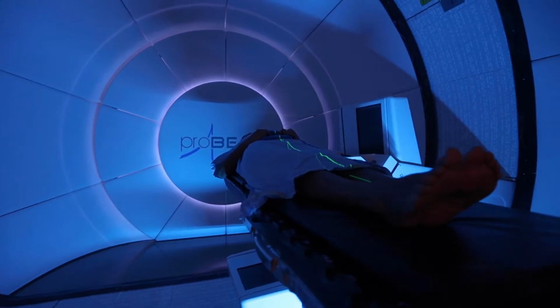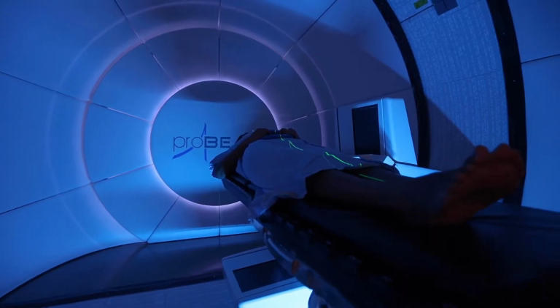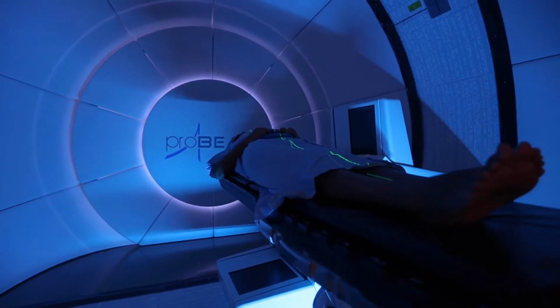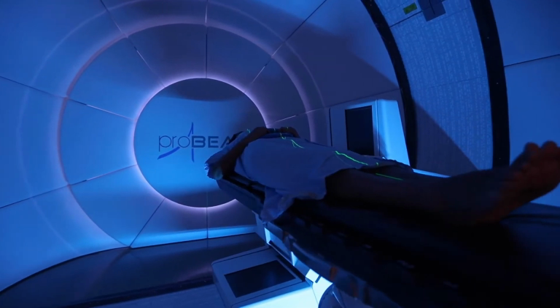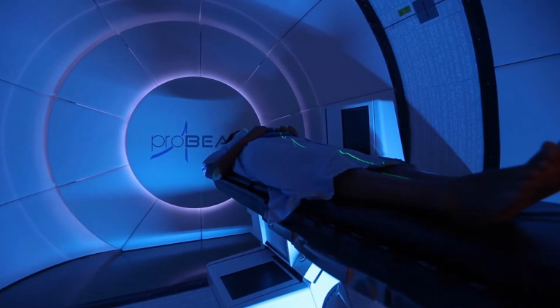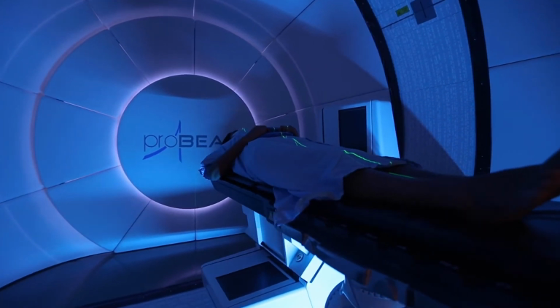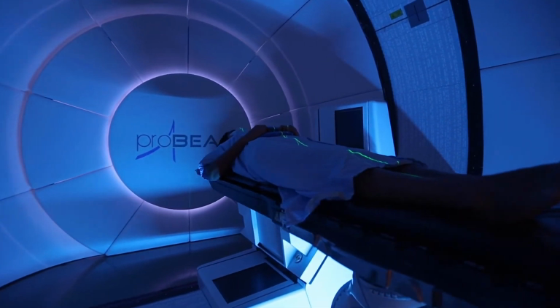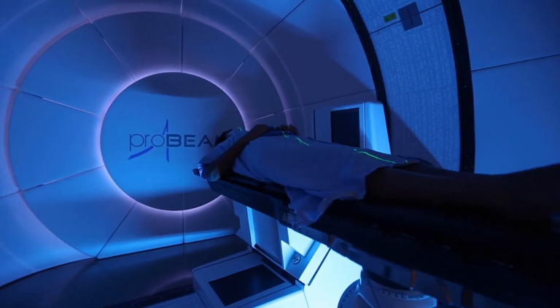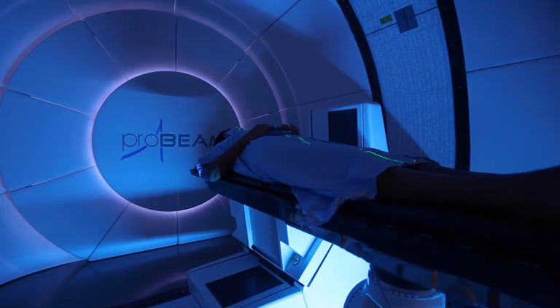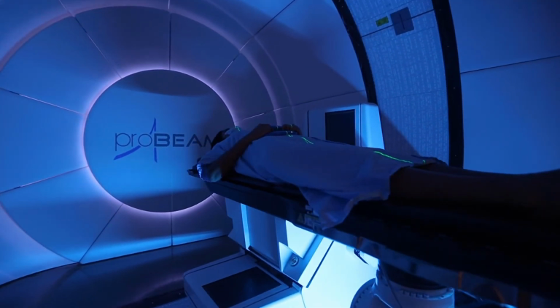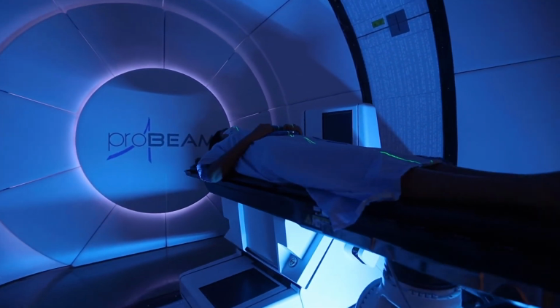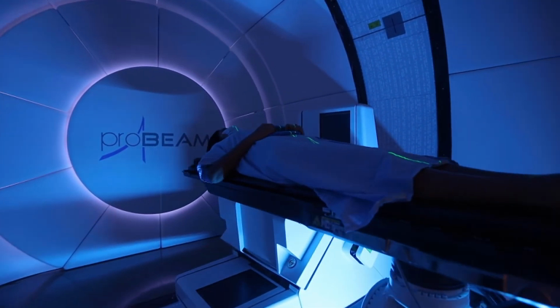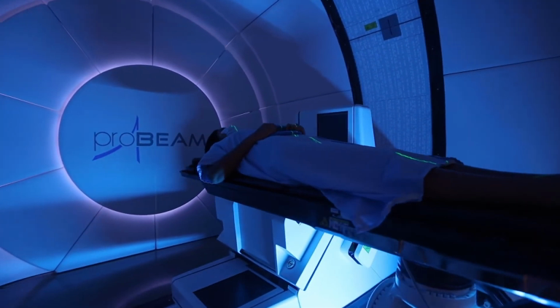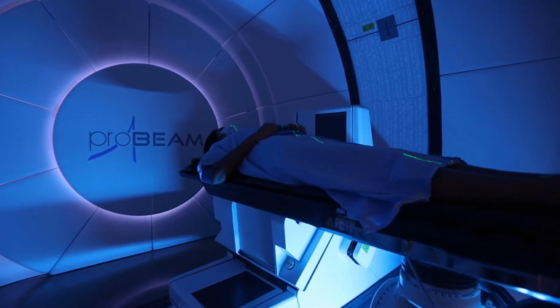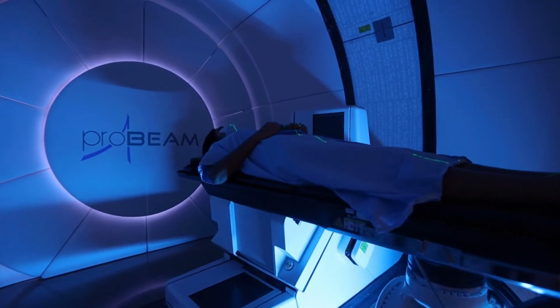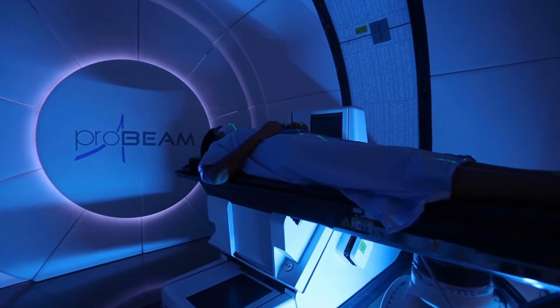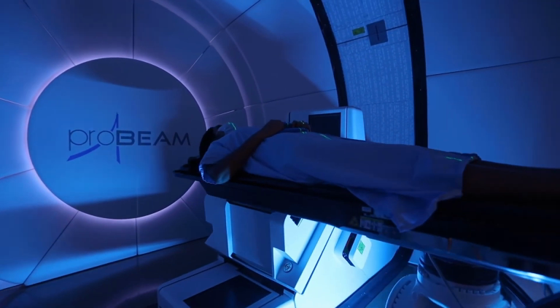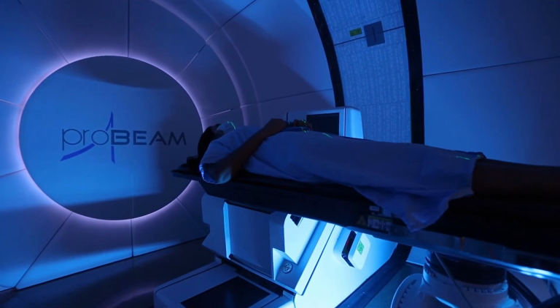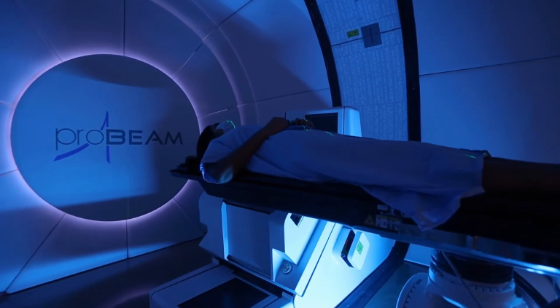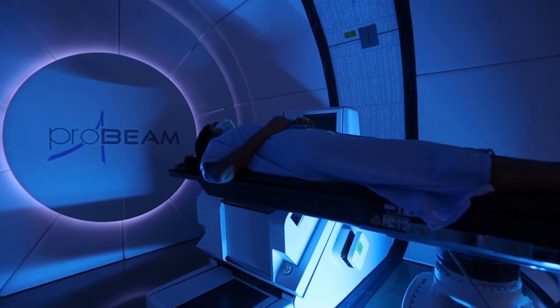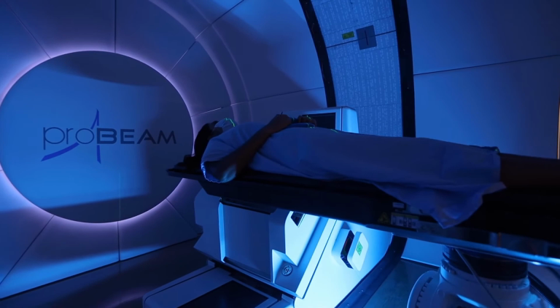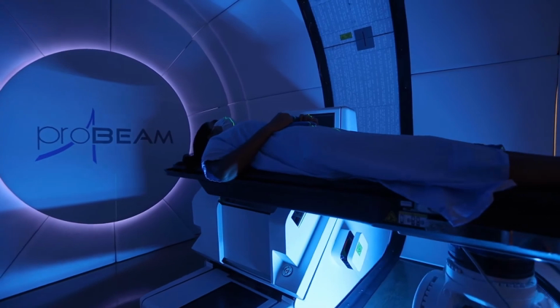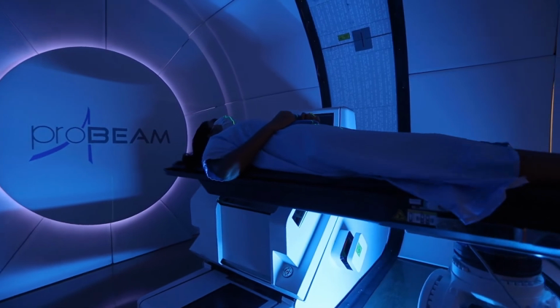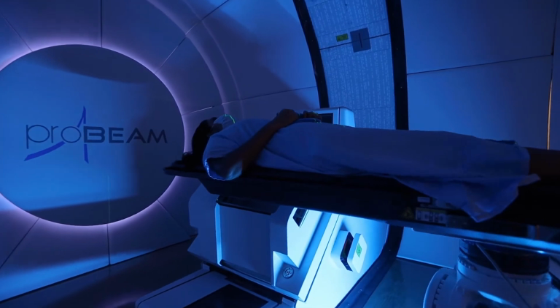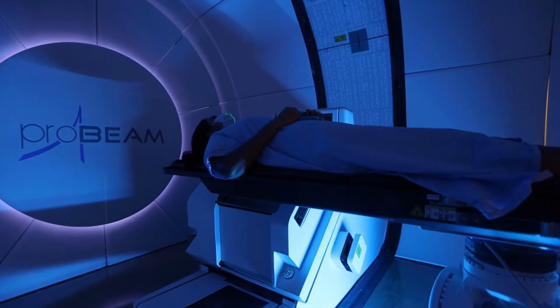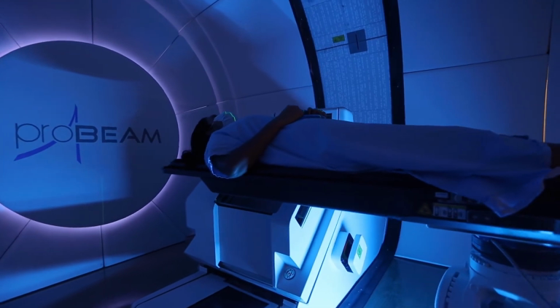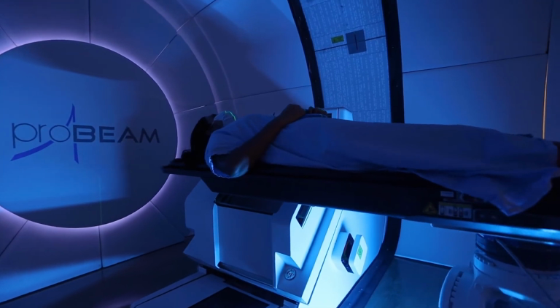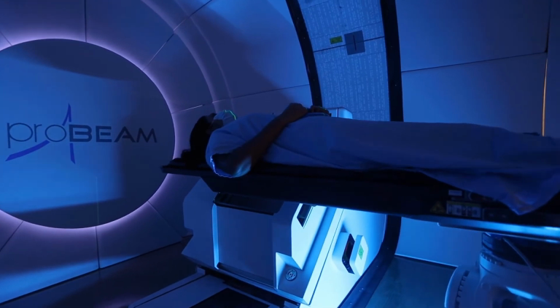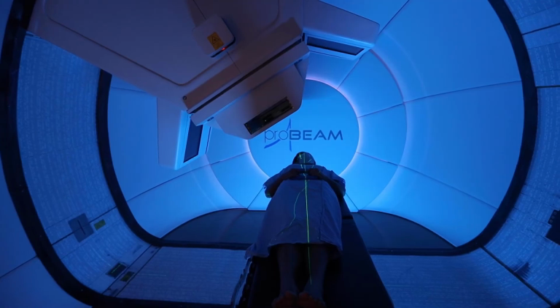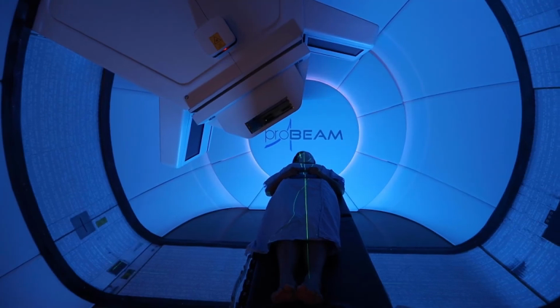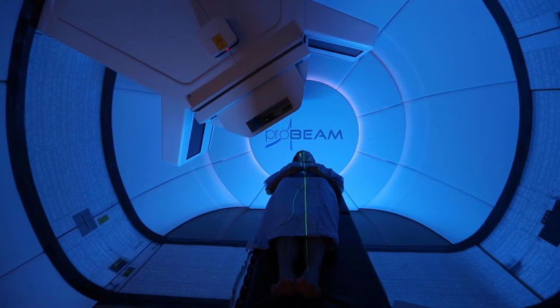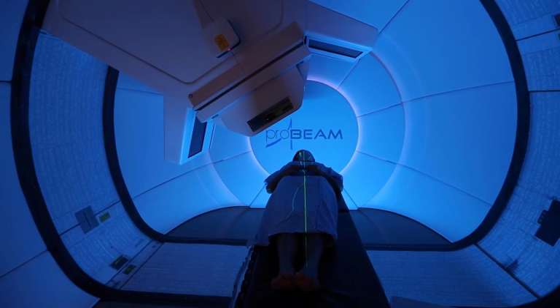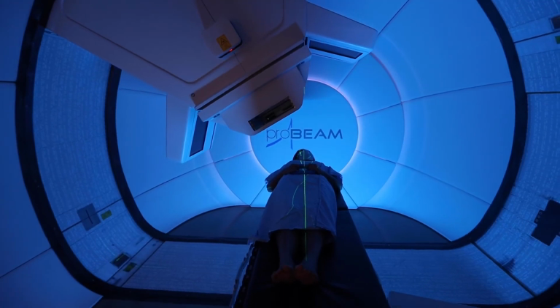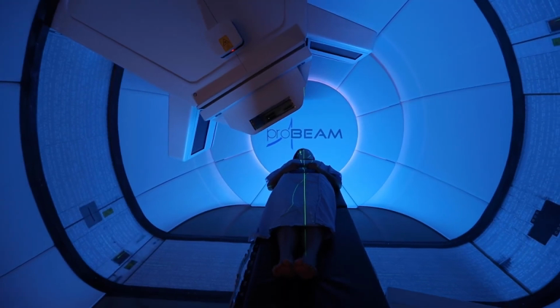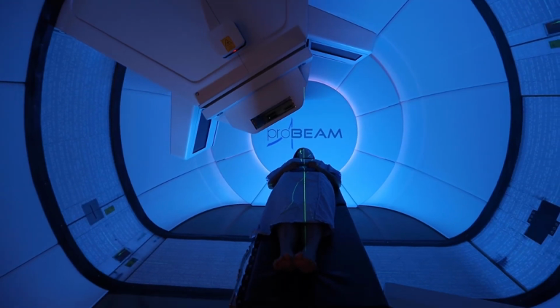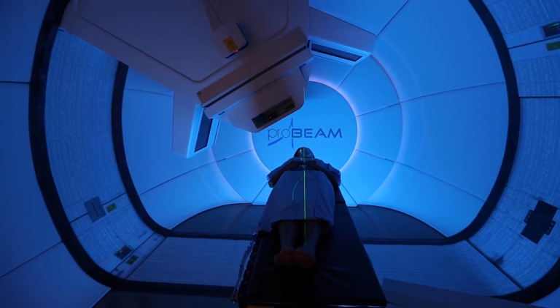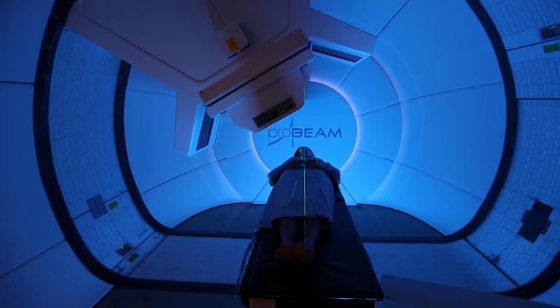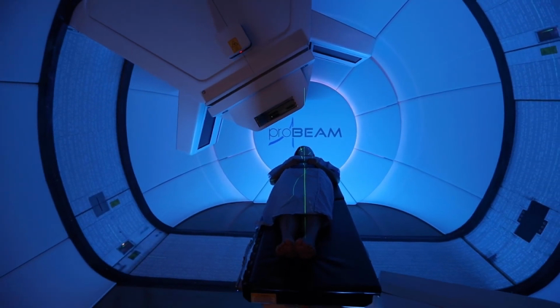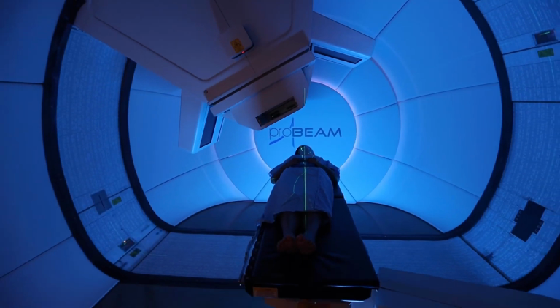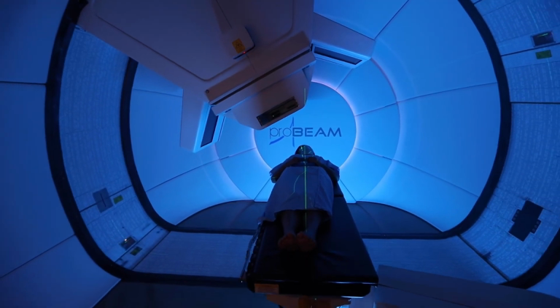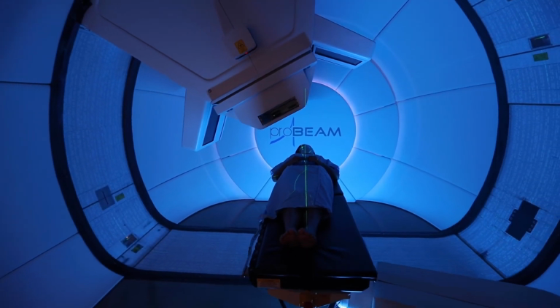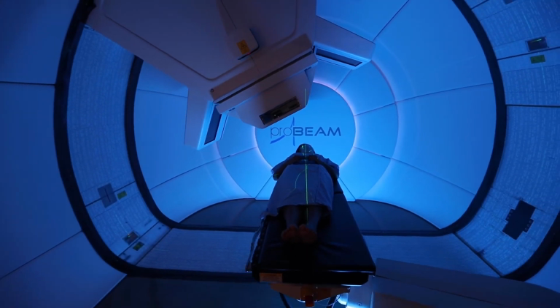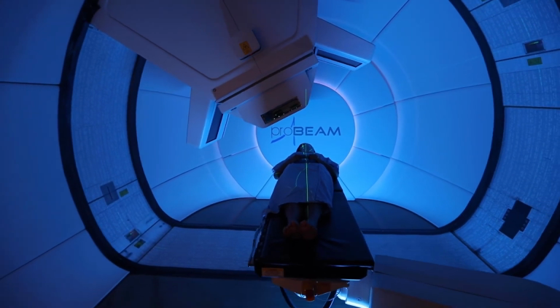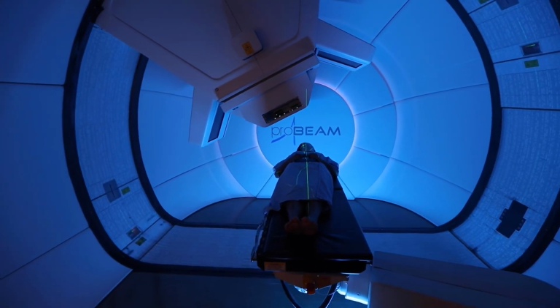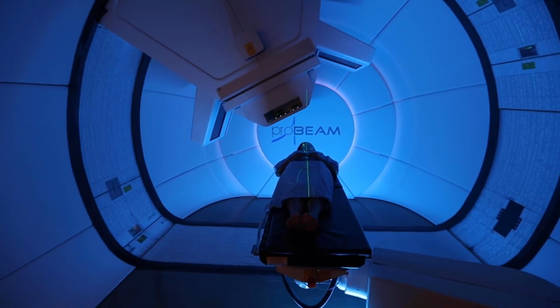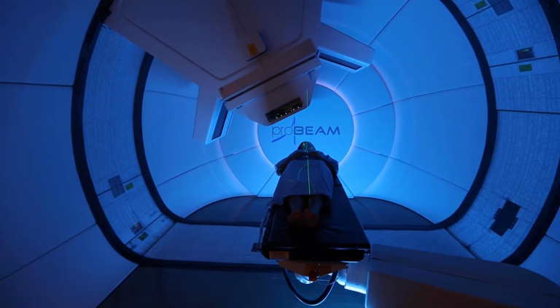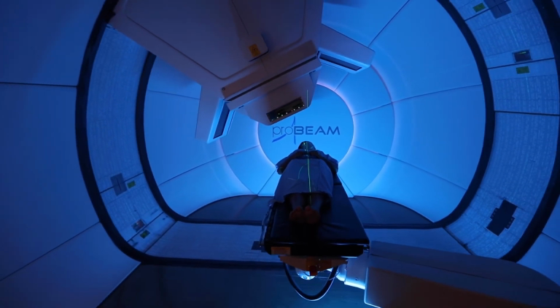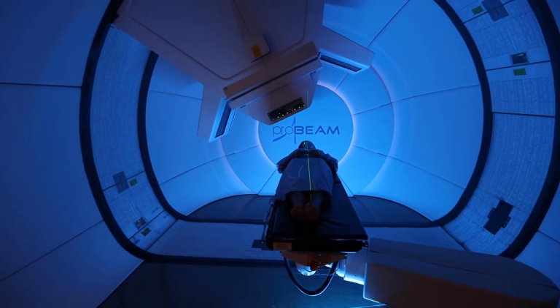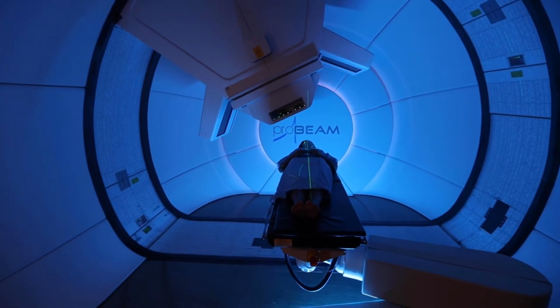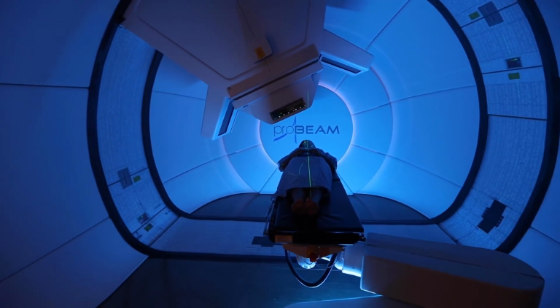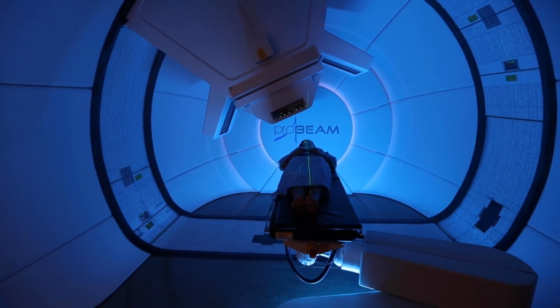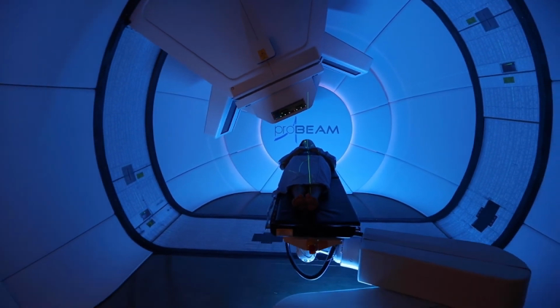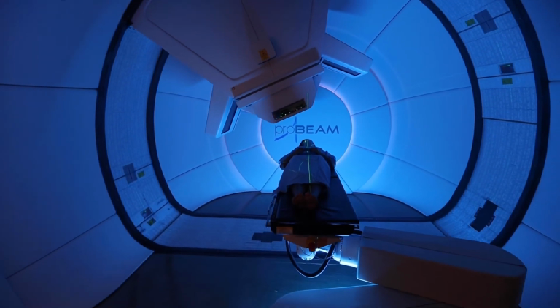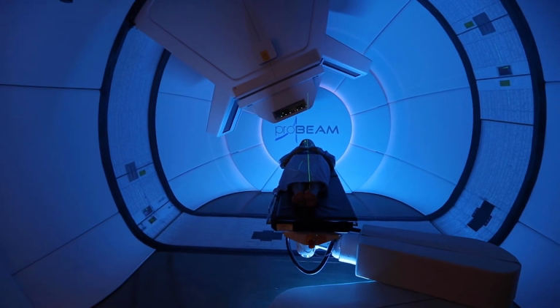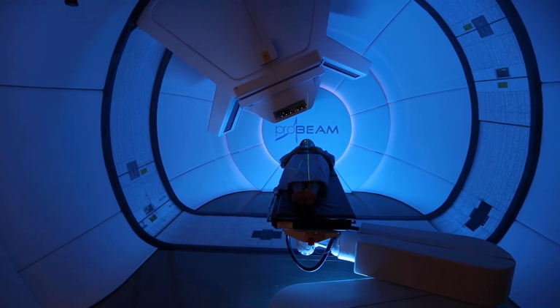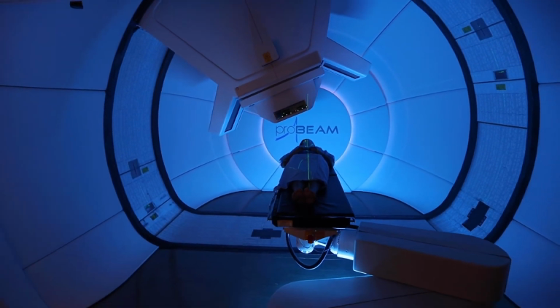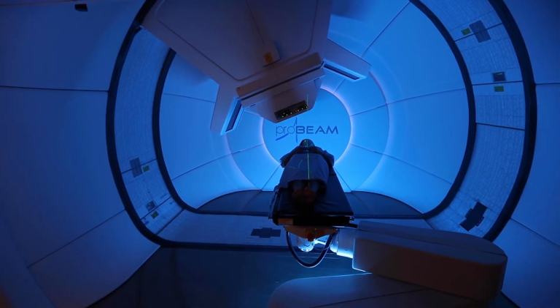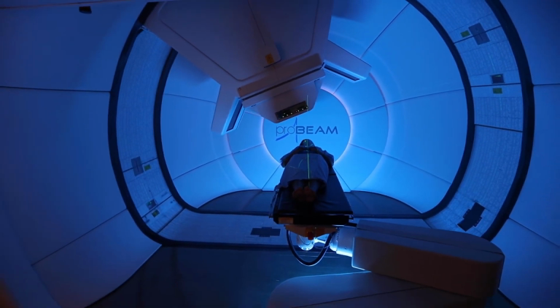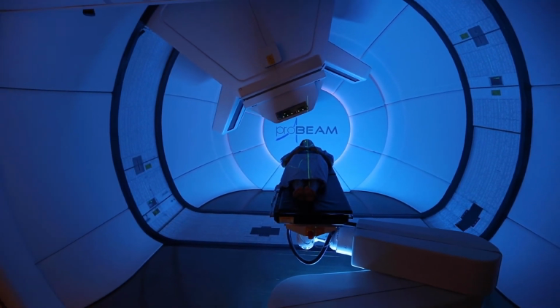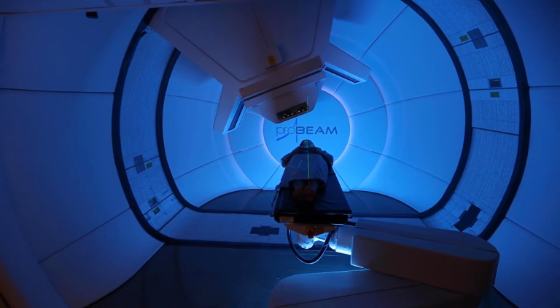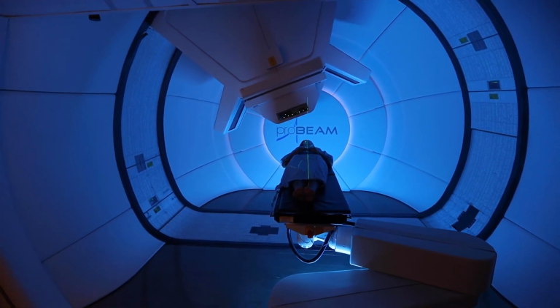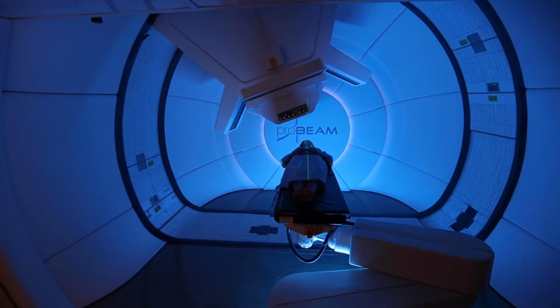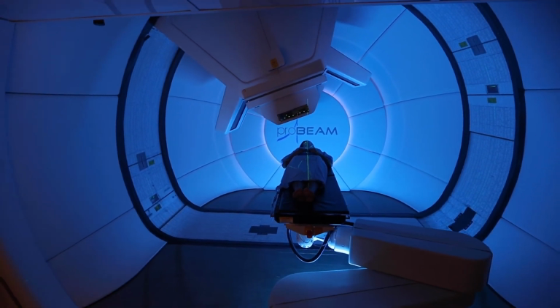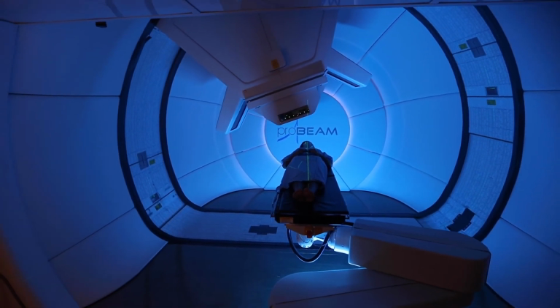Treatment with the targeted stream of high-speed protons is painless for the patient and is often delivered over the course of several weeks.